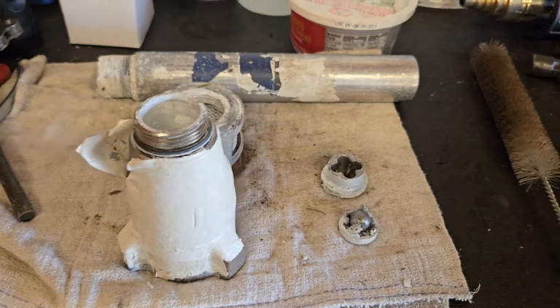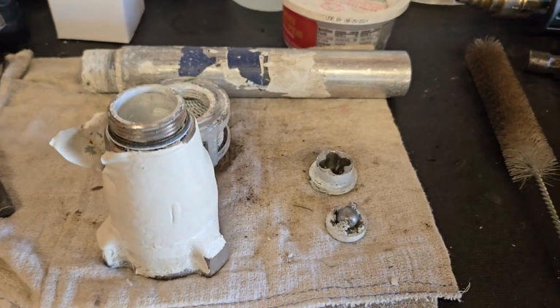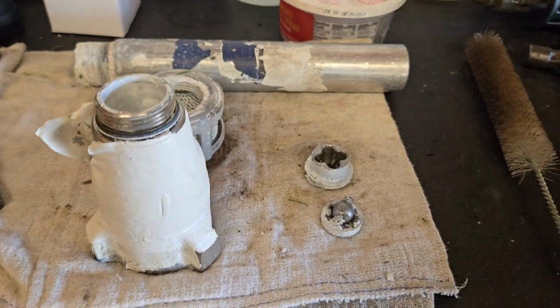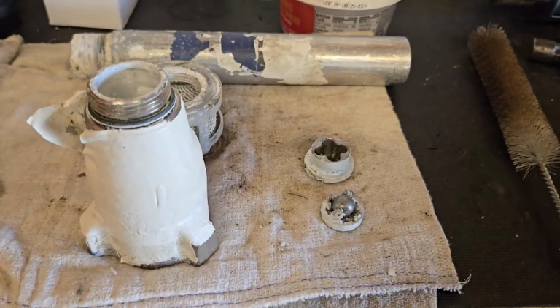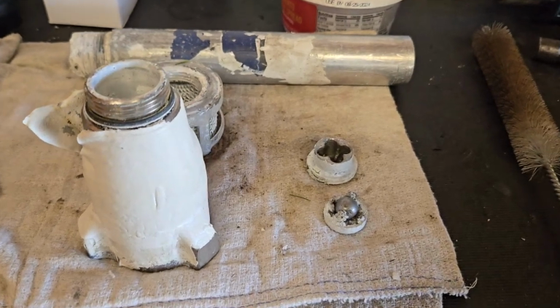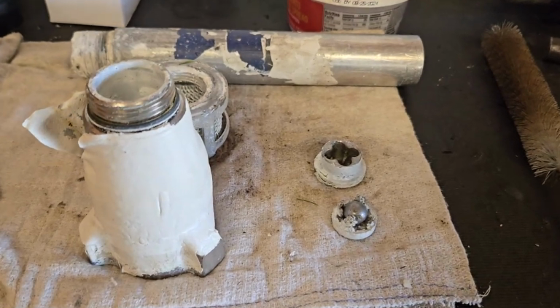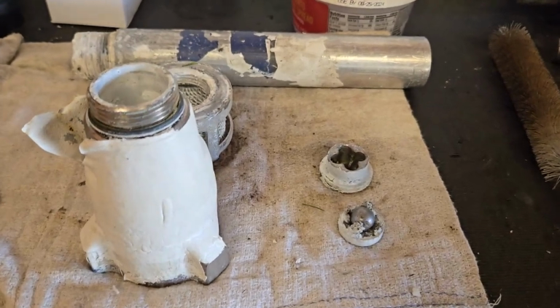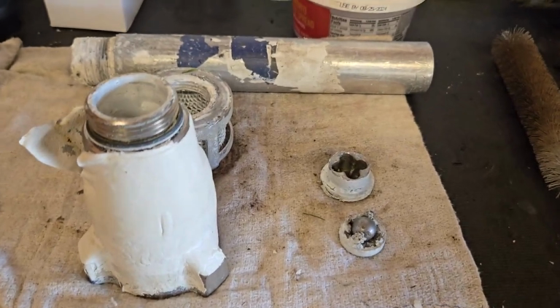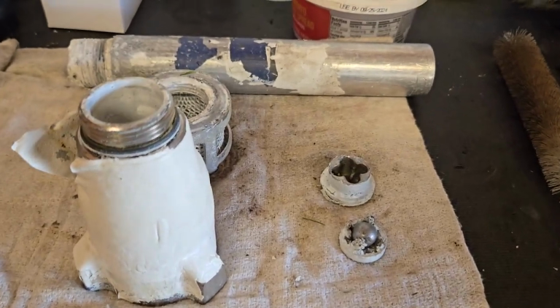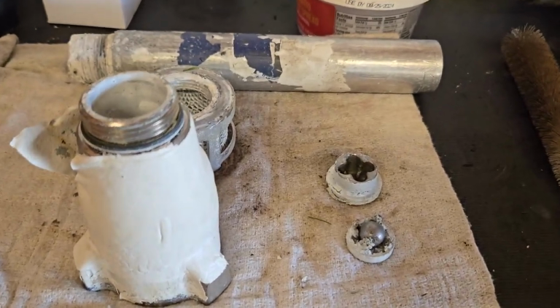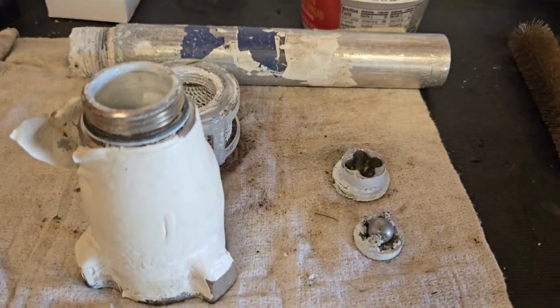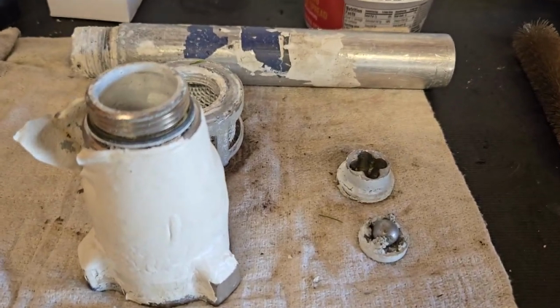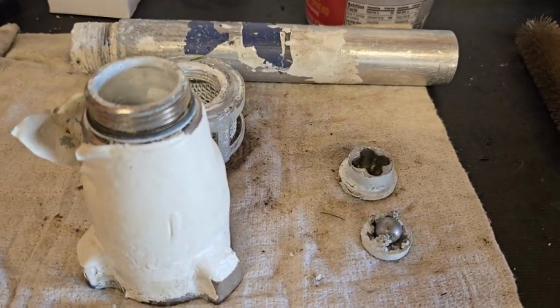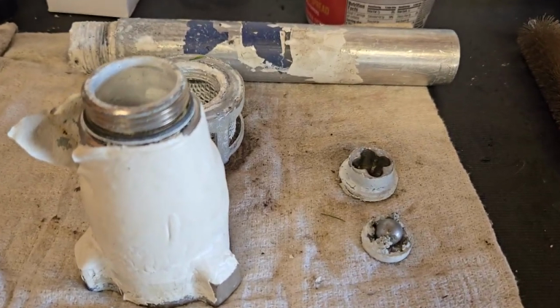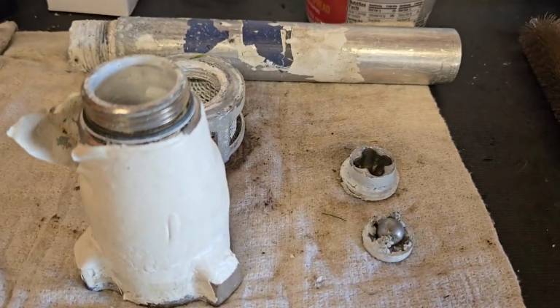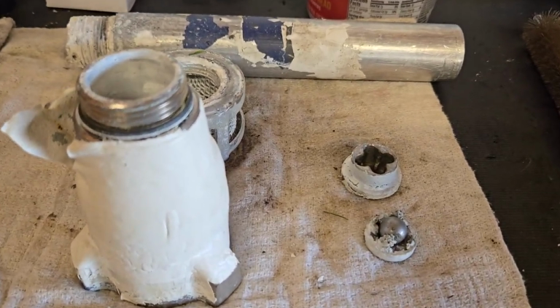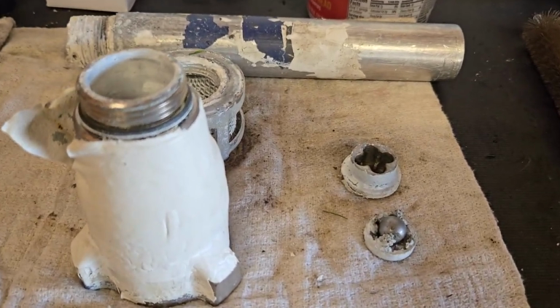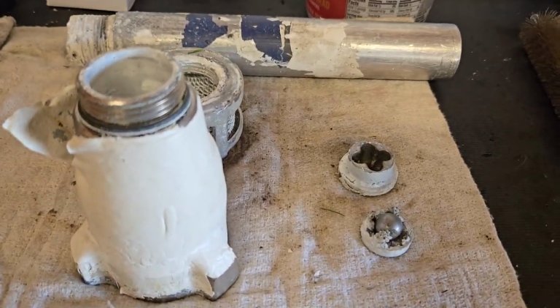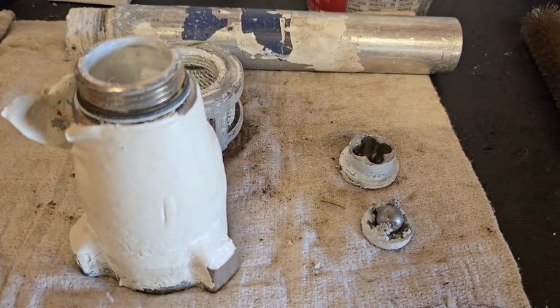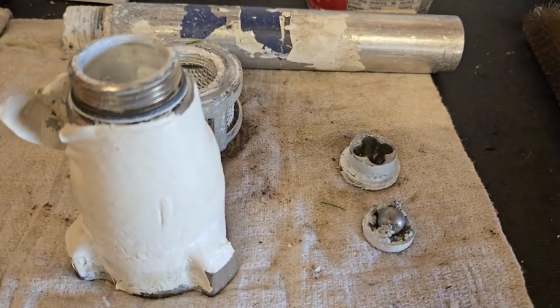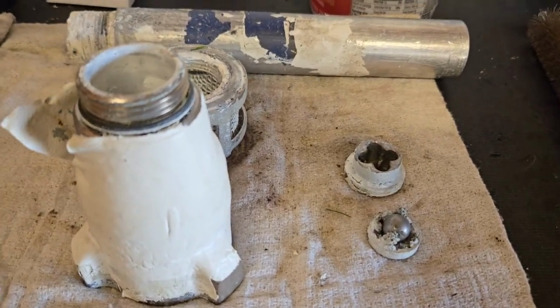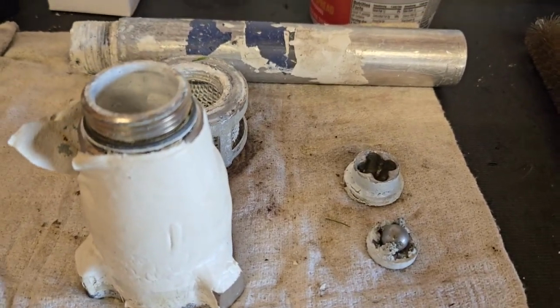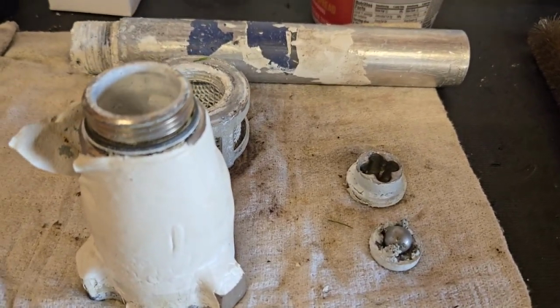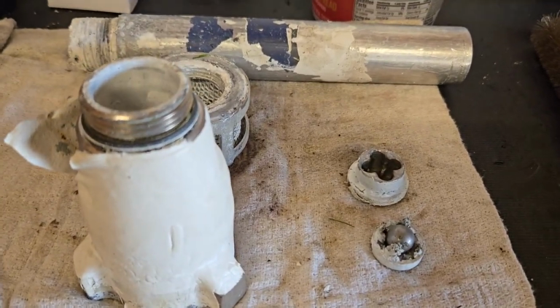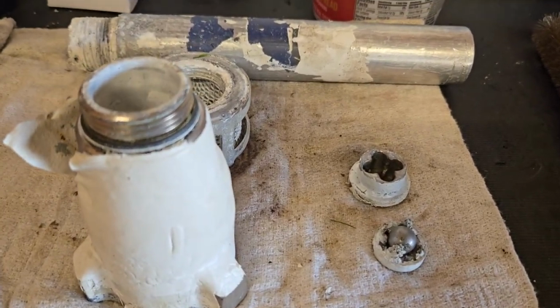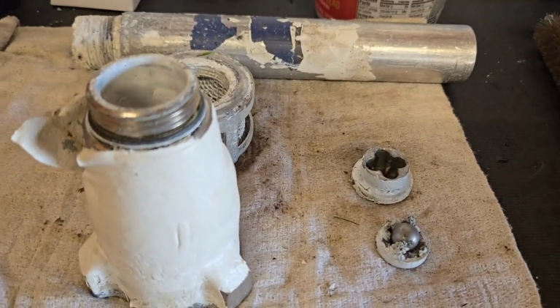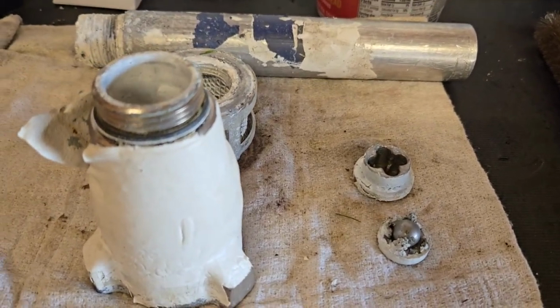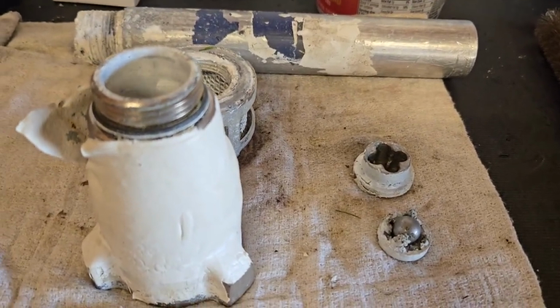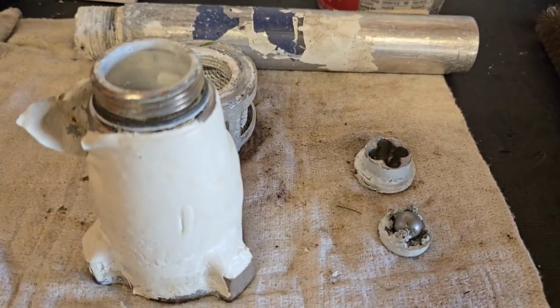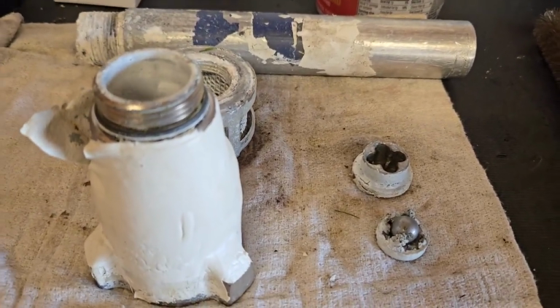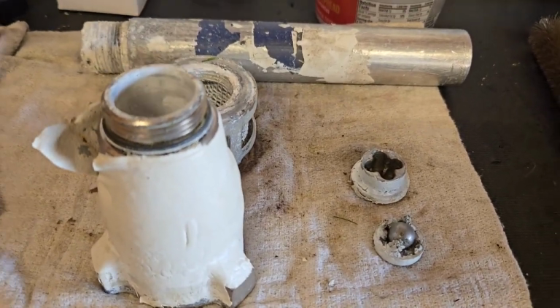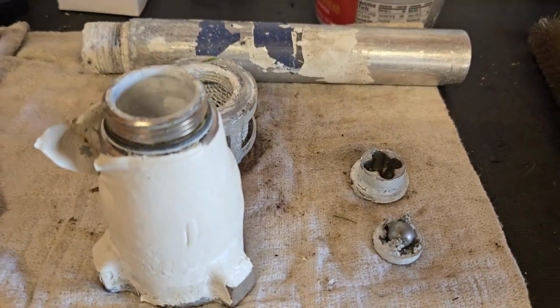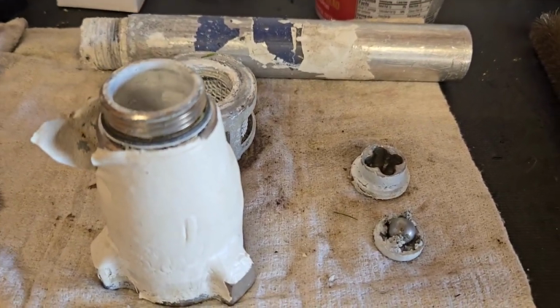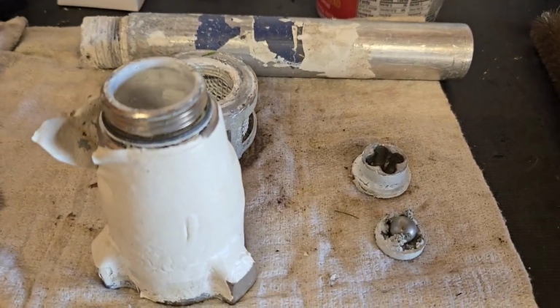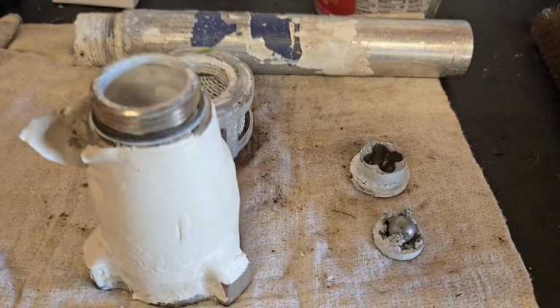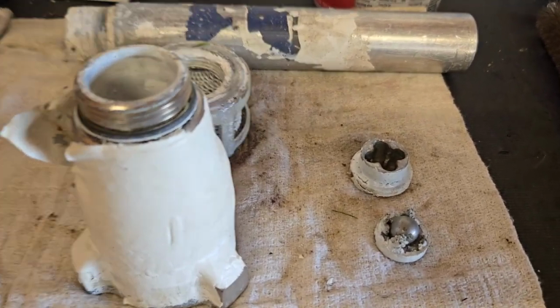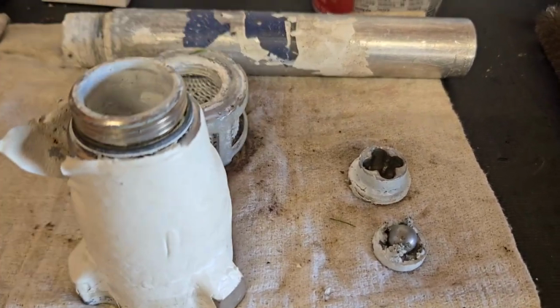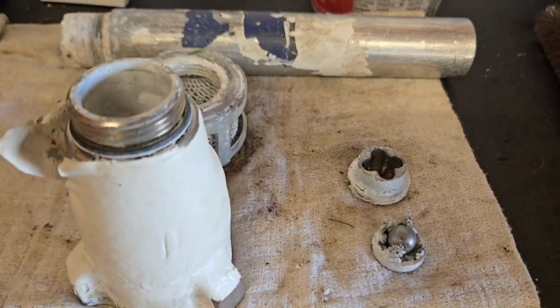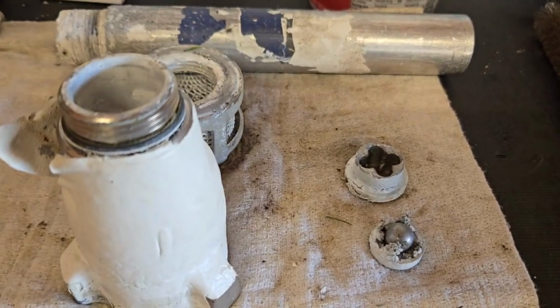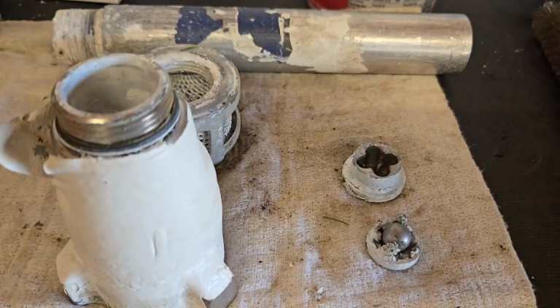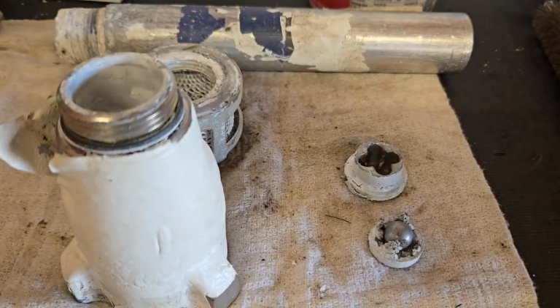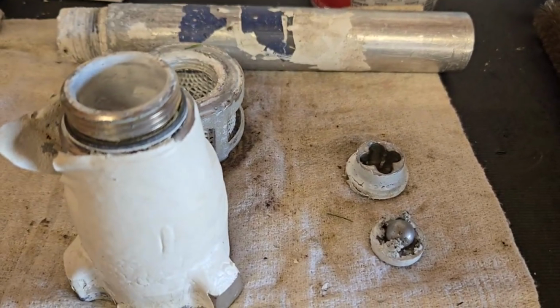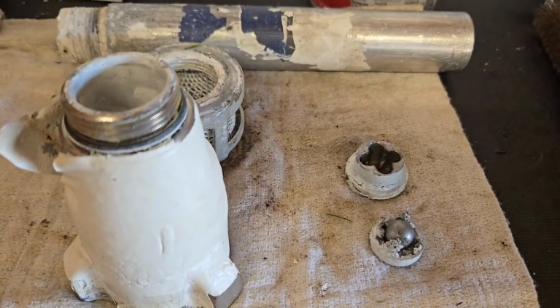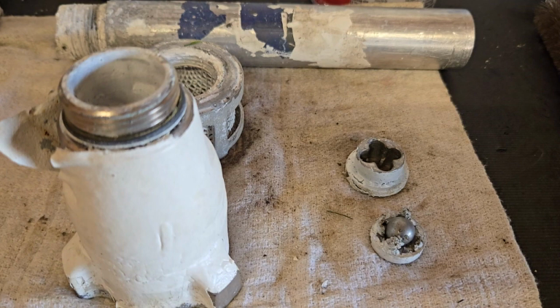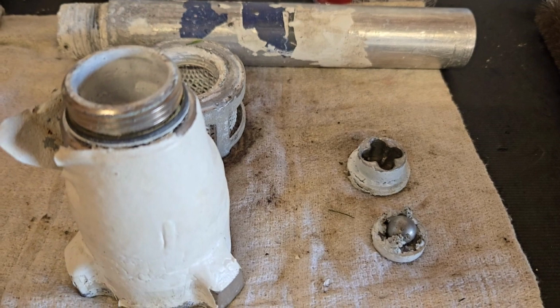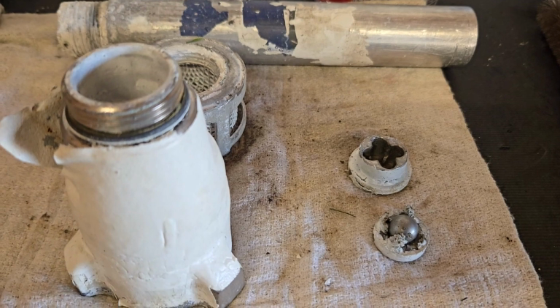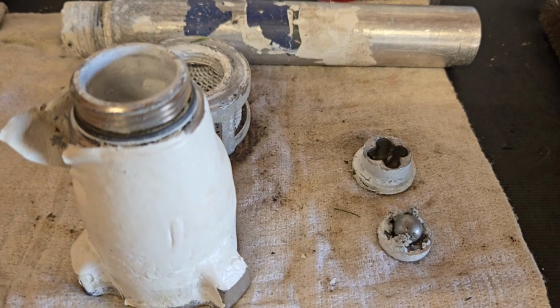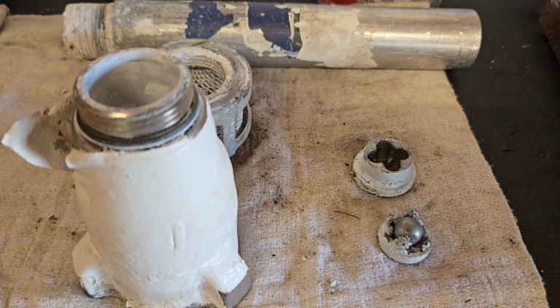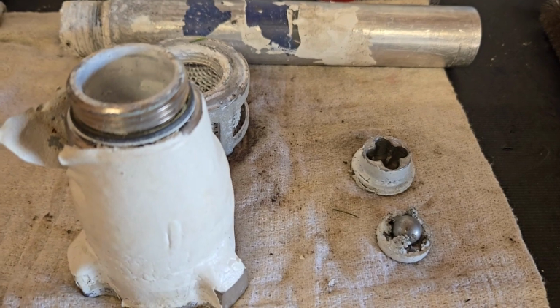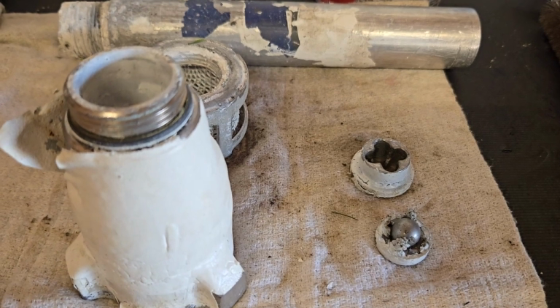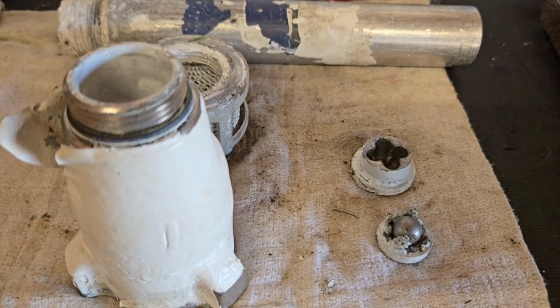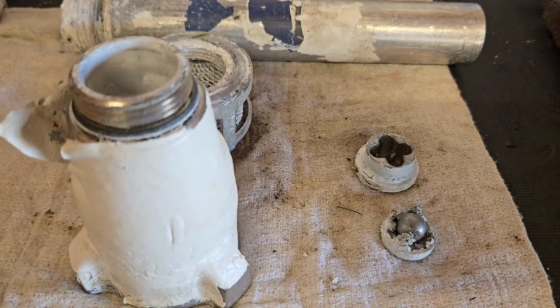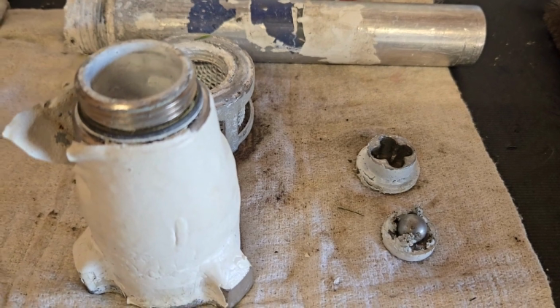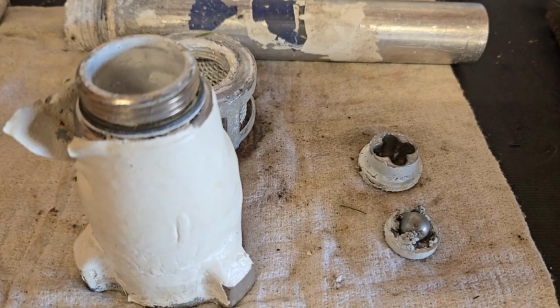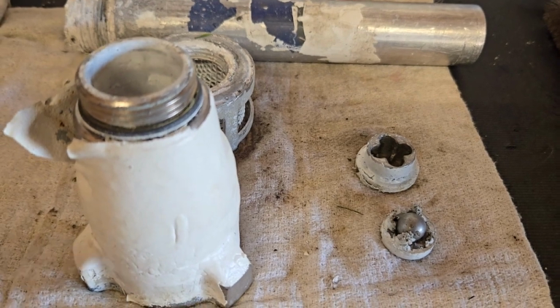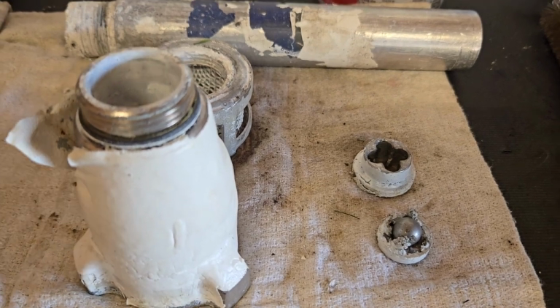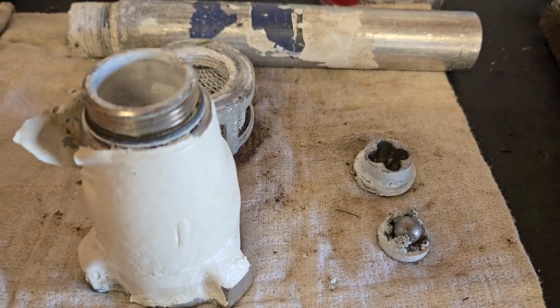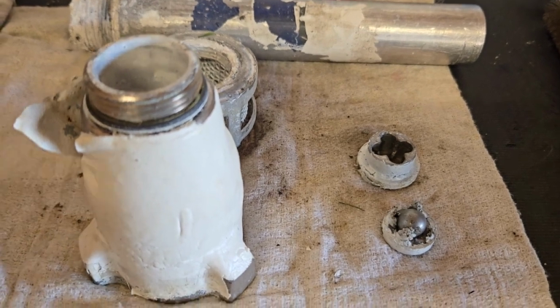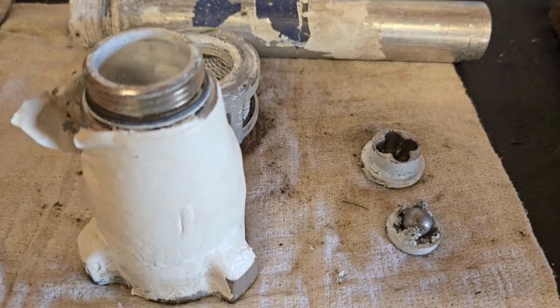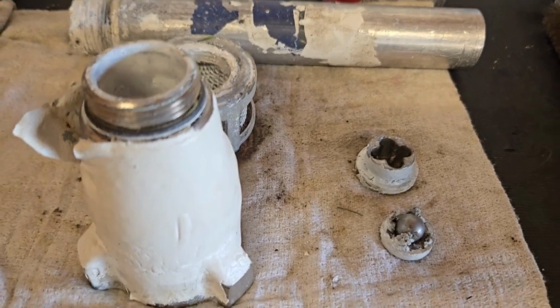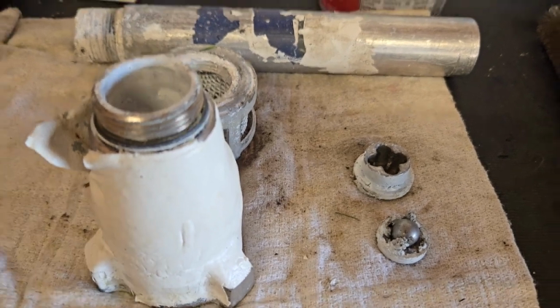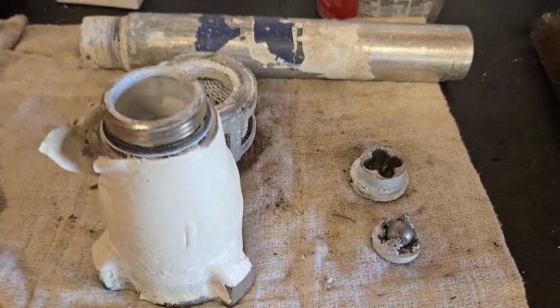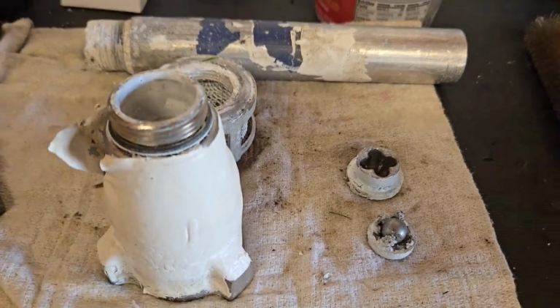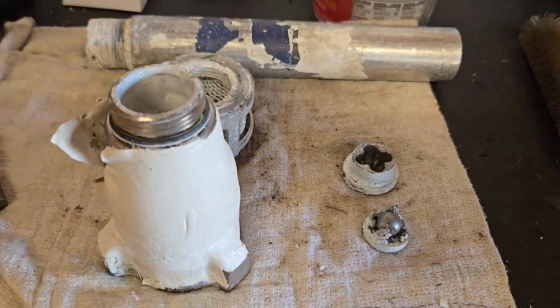All right, Henry Weider, man out — working on a paint sprayer, Graco GMAX 3900.